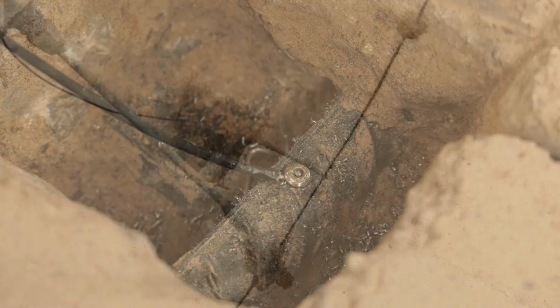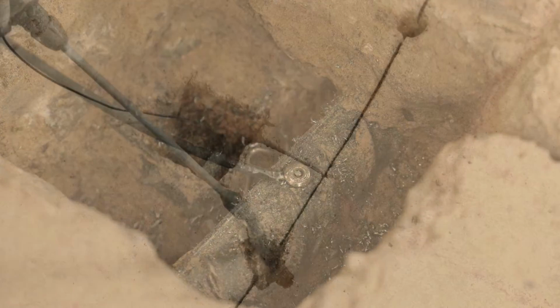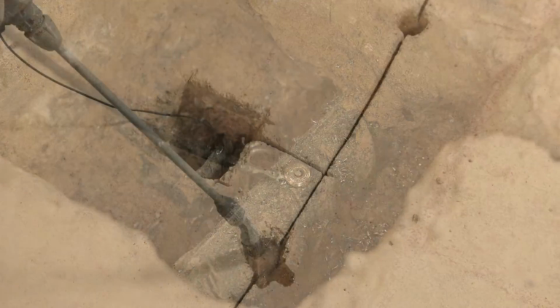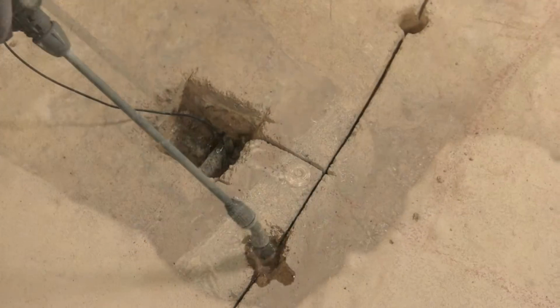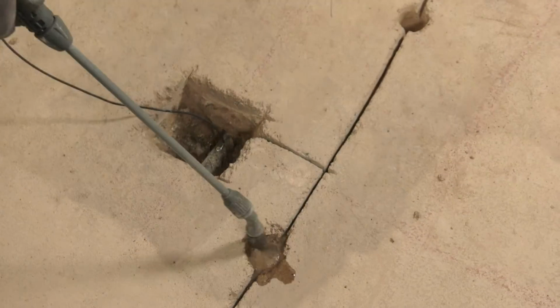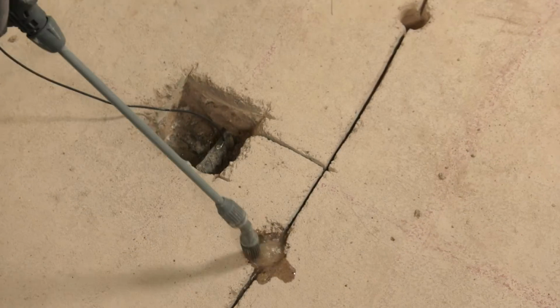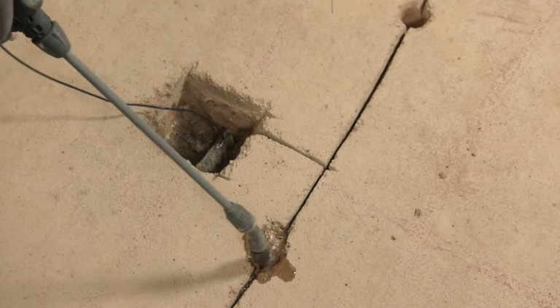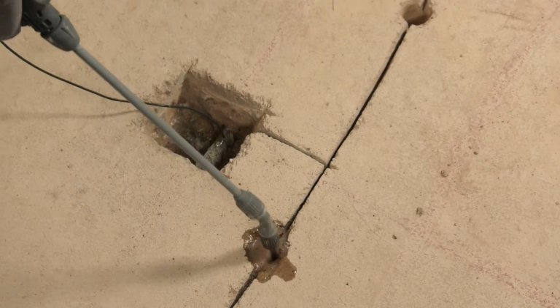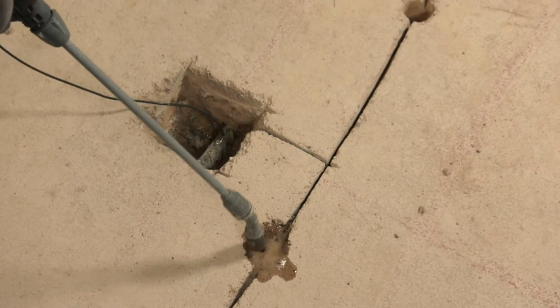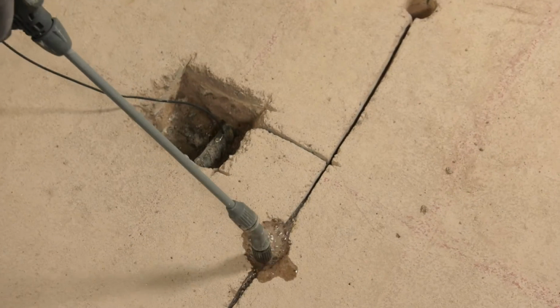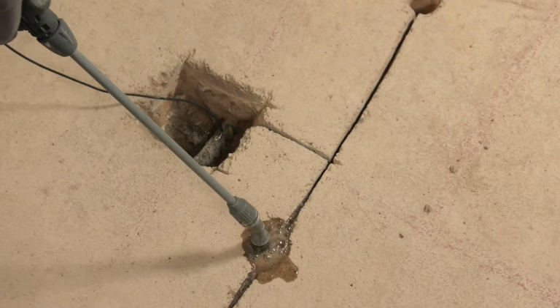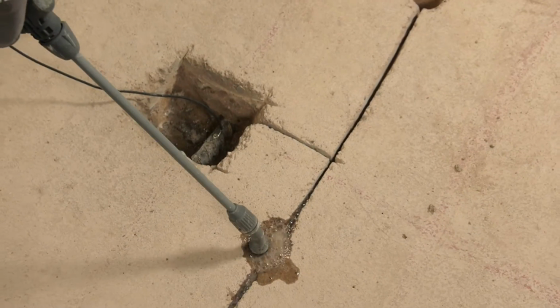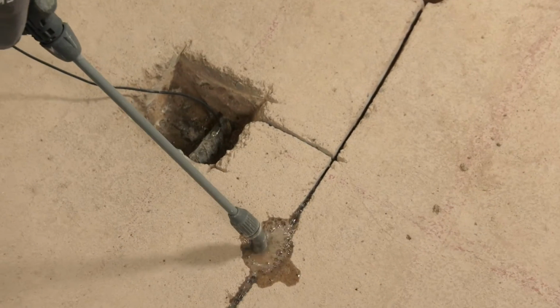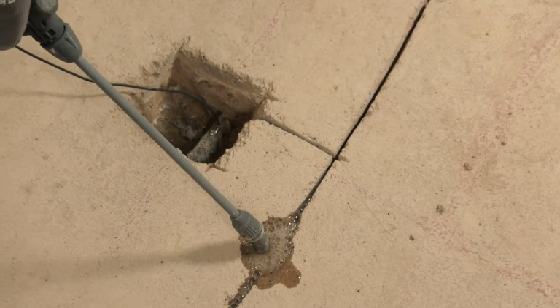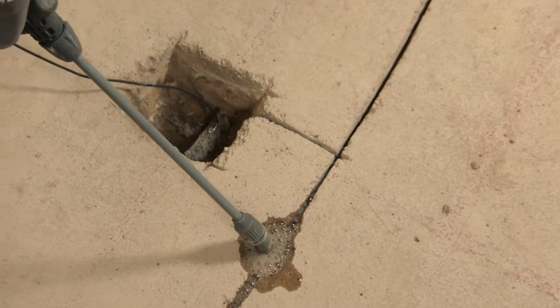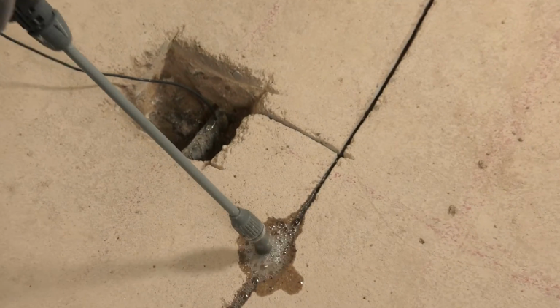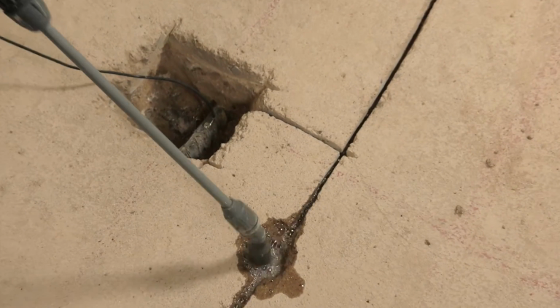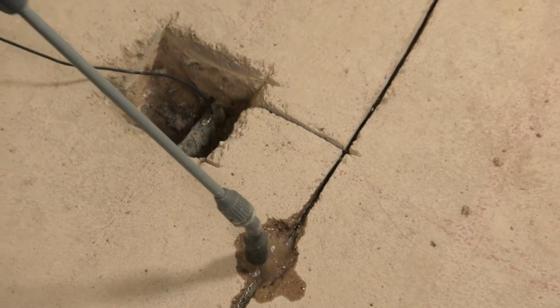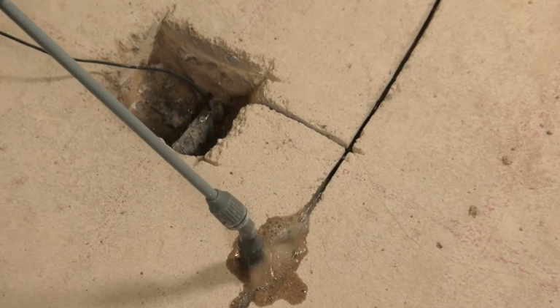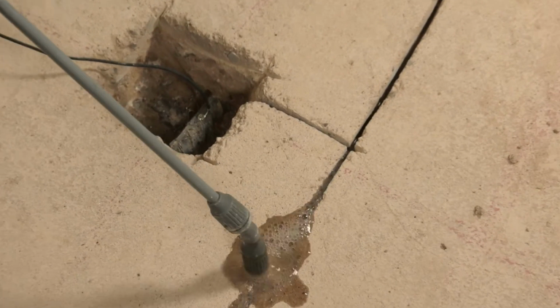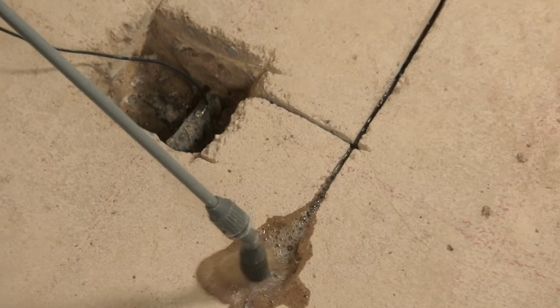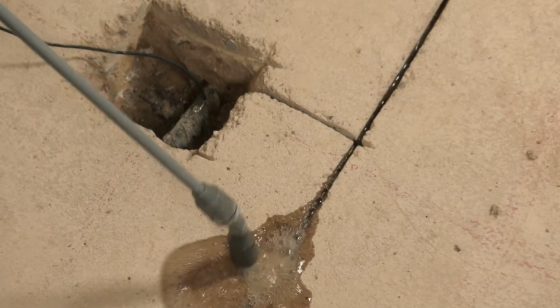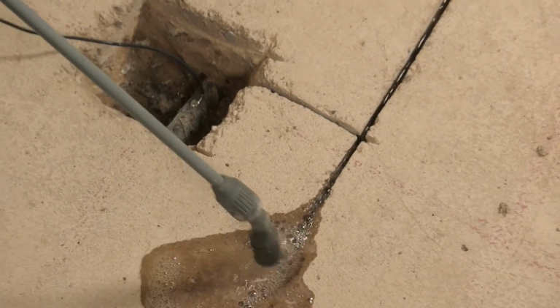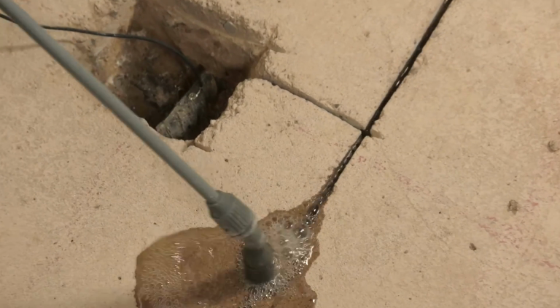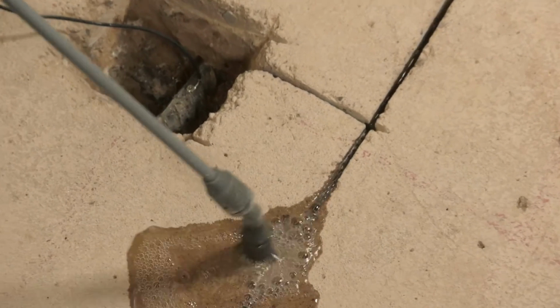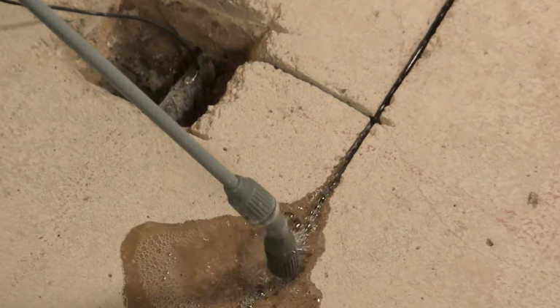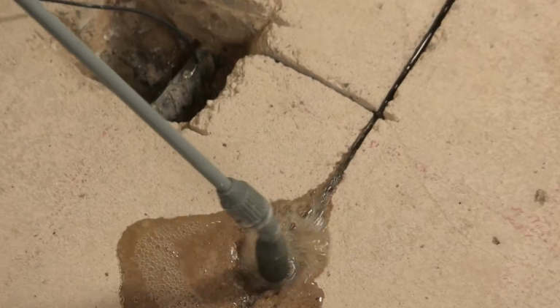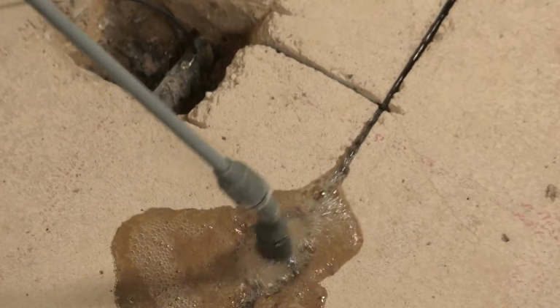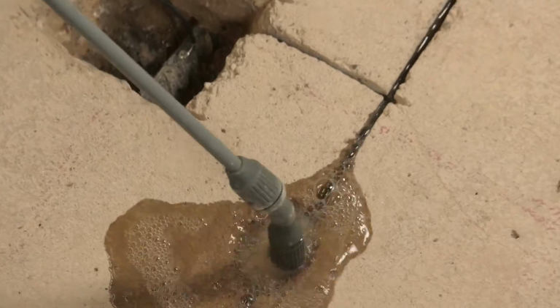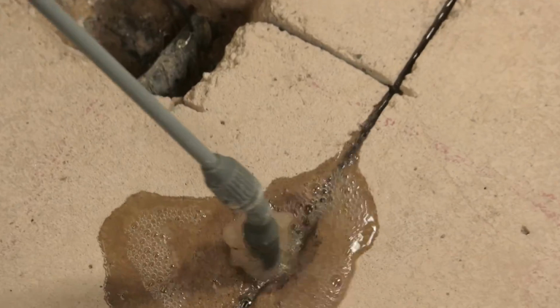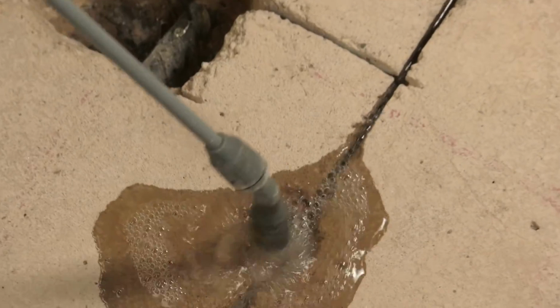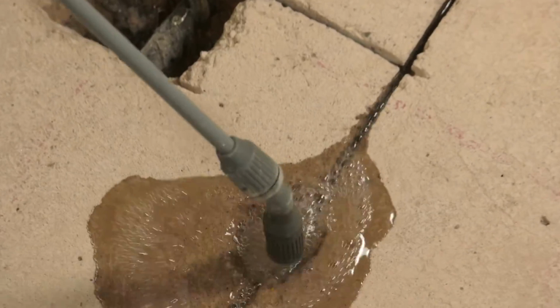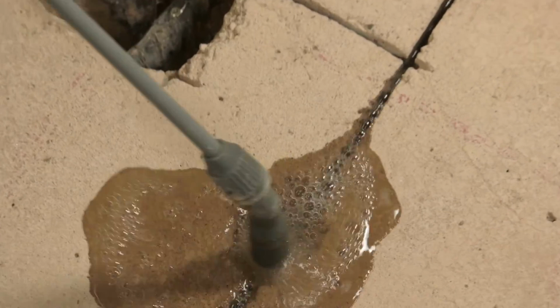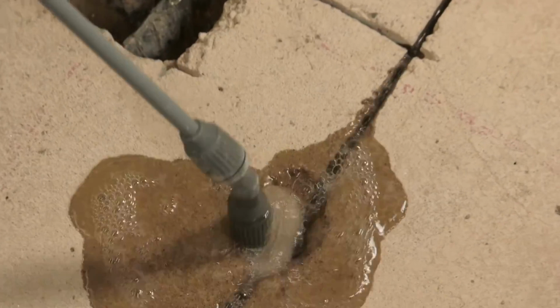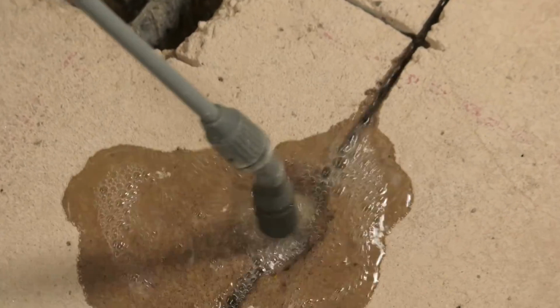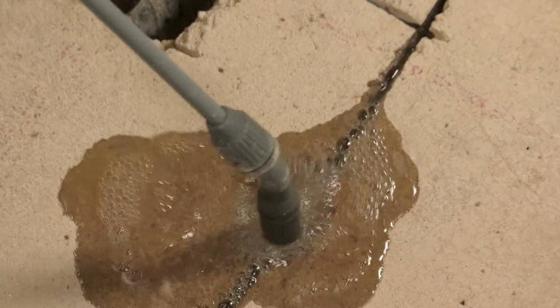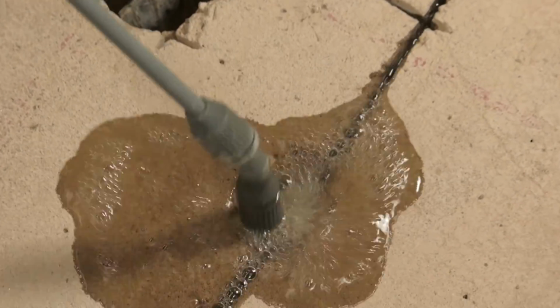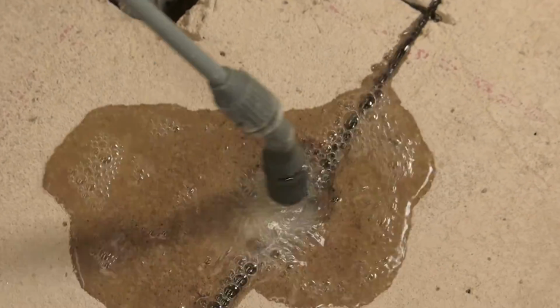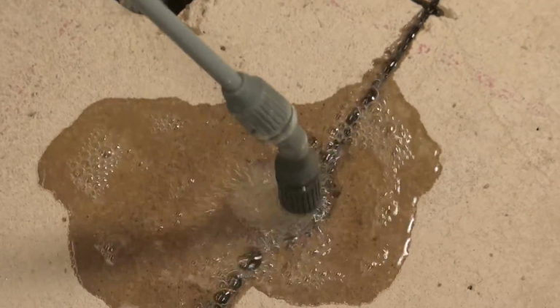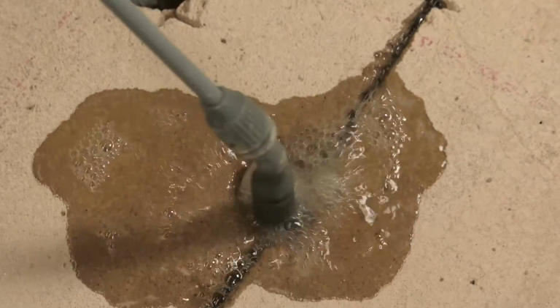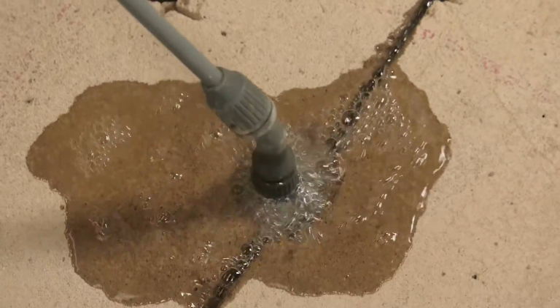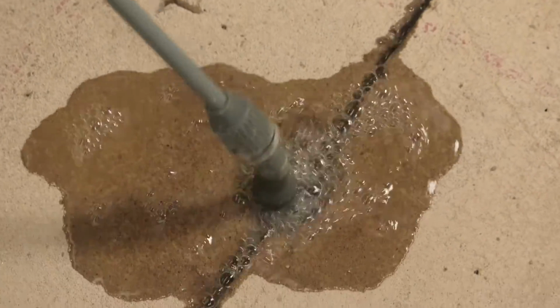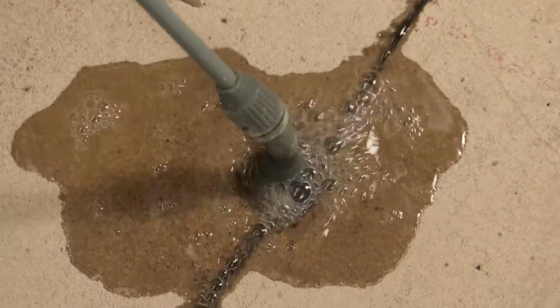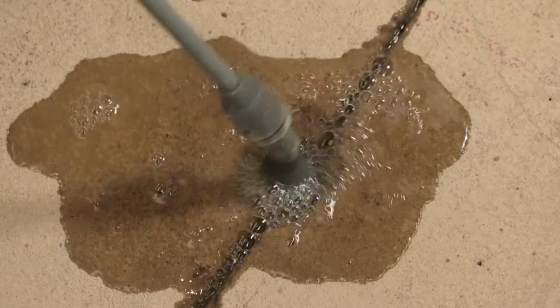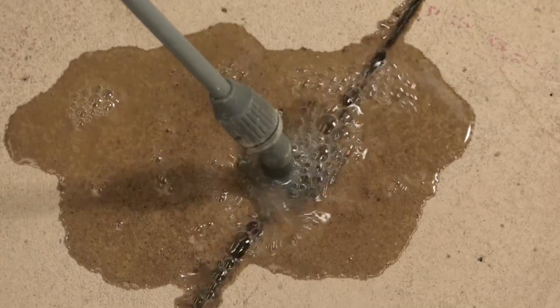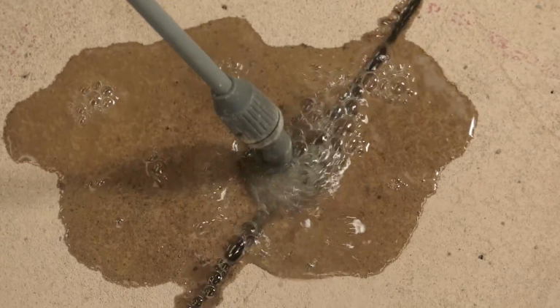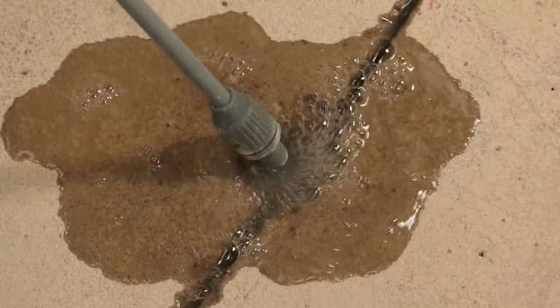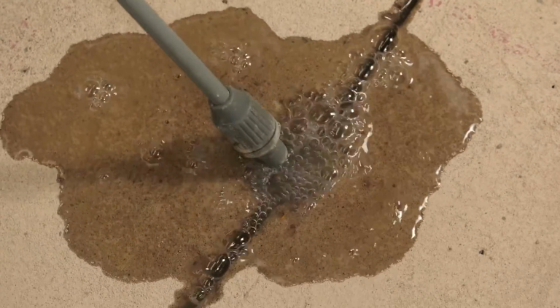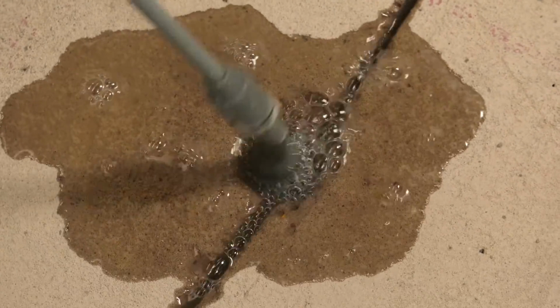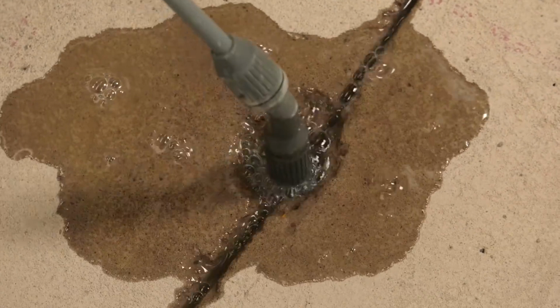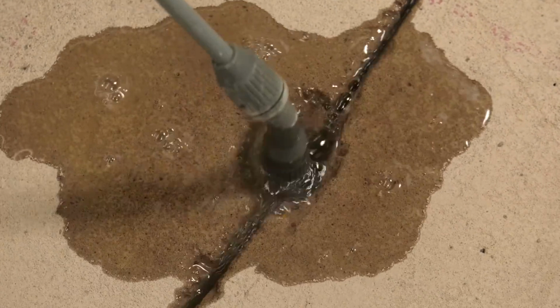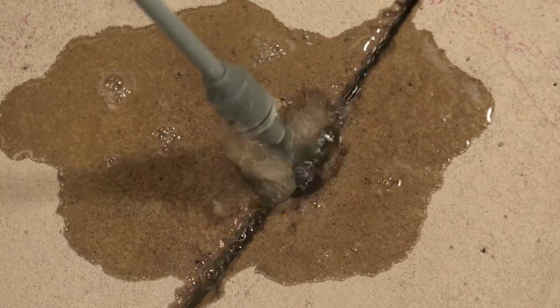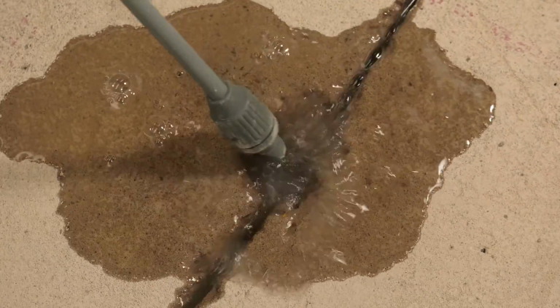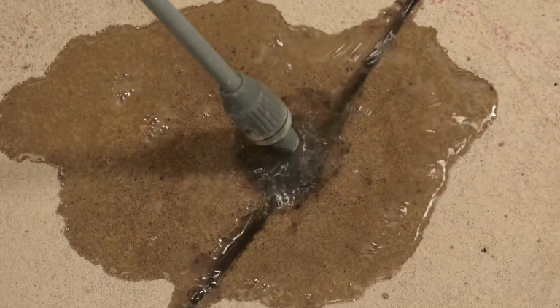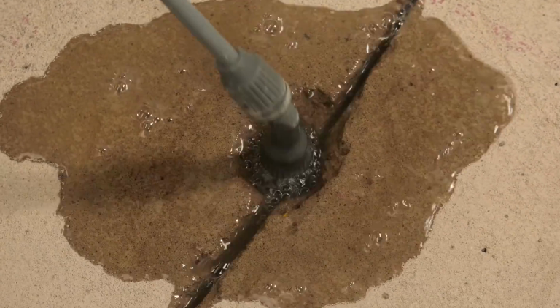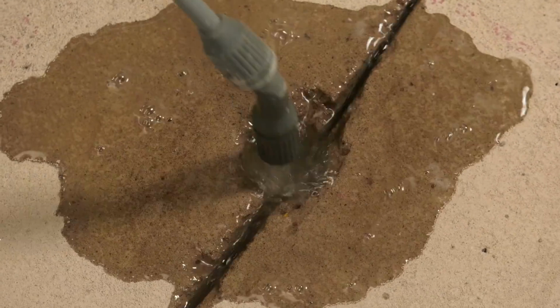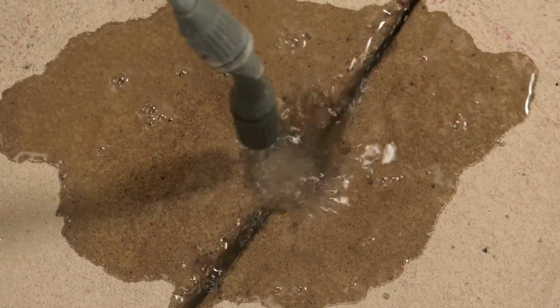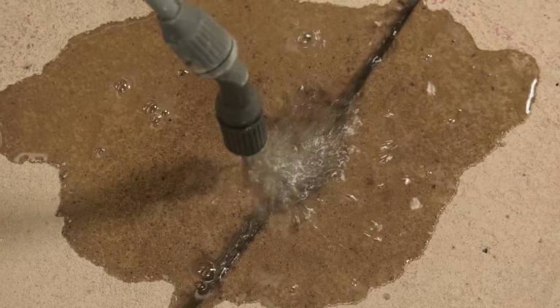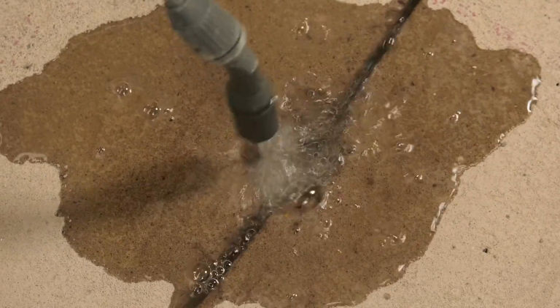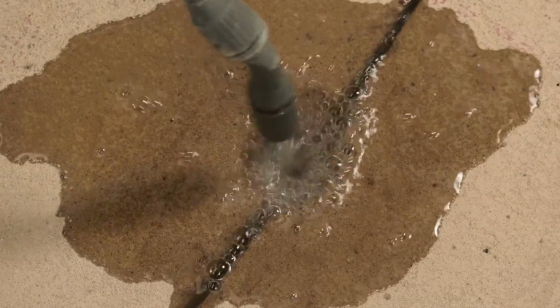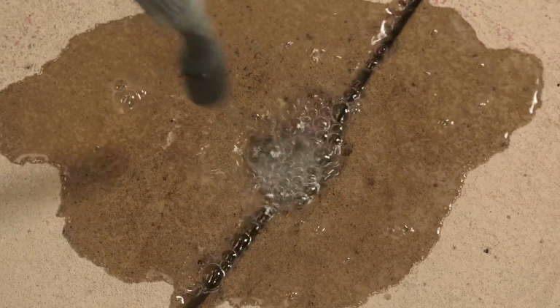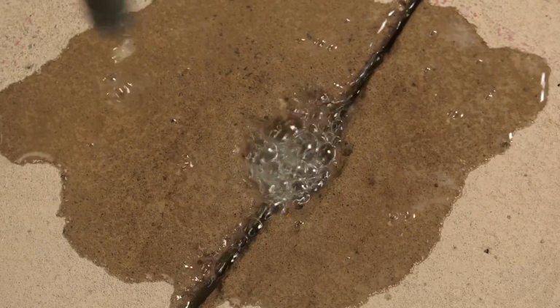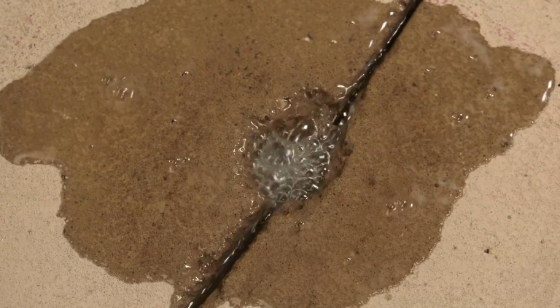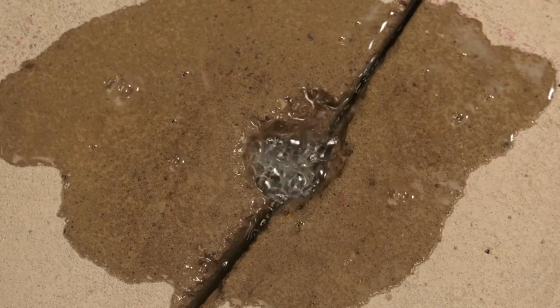Using a spray bottle or other suitable method, wet out the drilled holes, ensuring that any excess water and dust is removed.